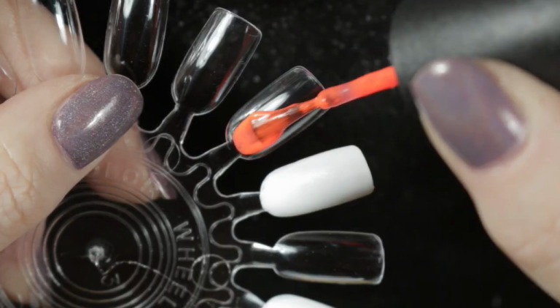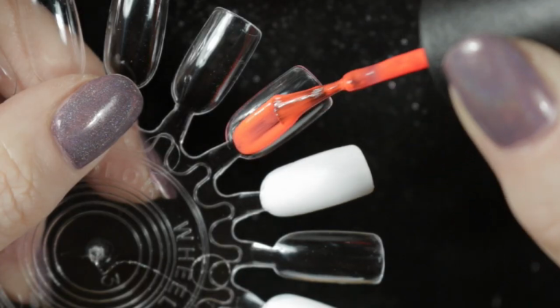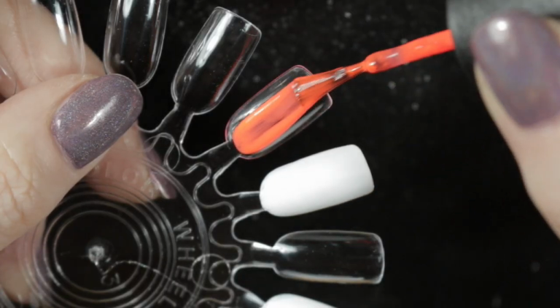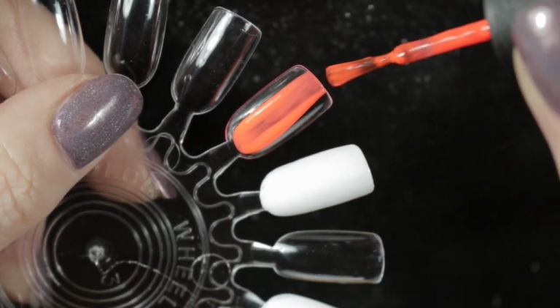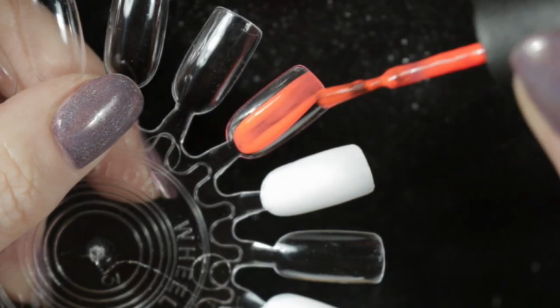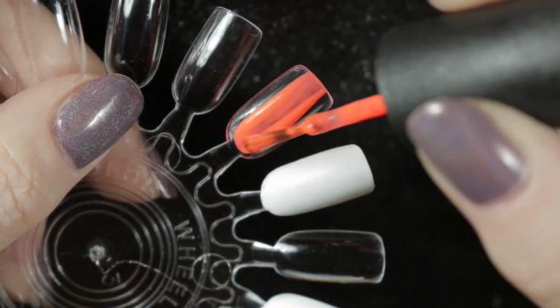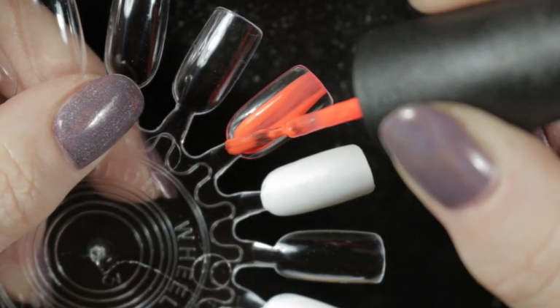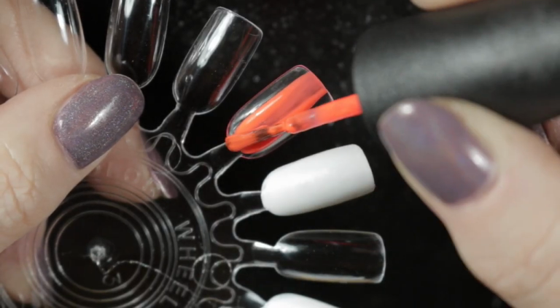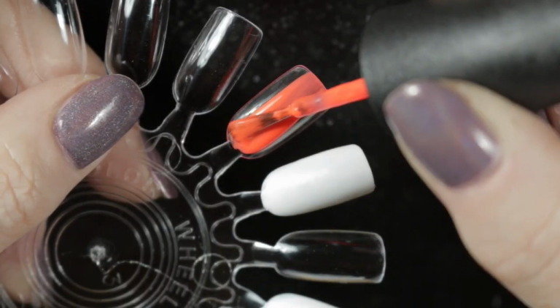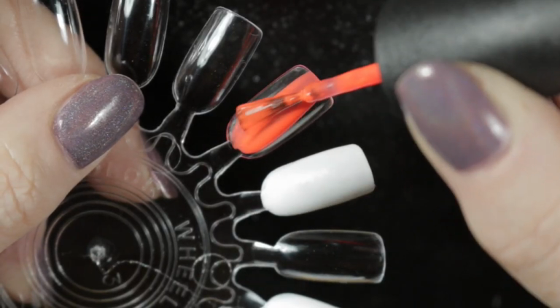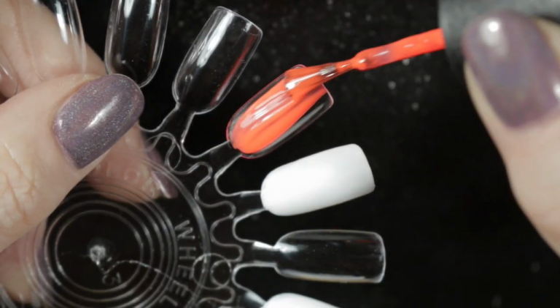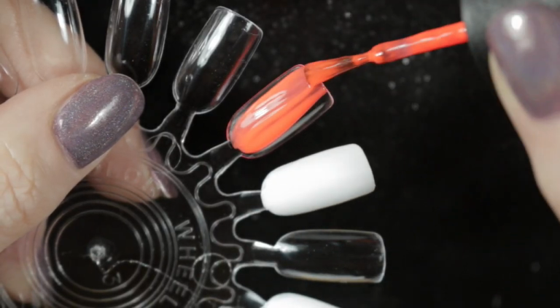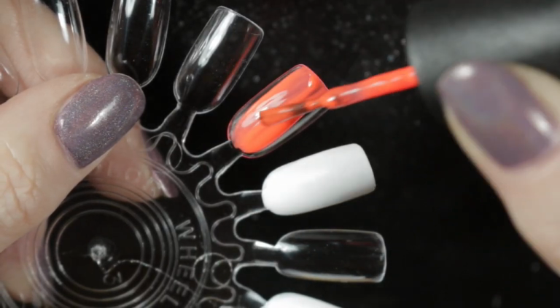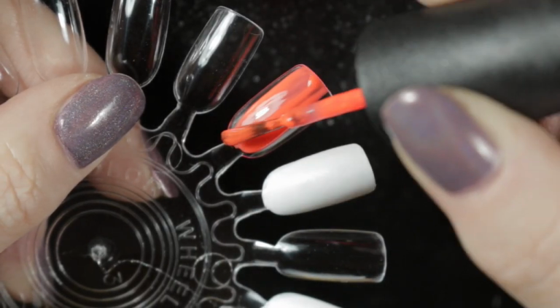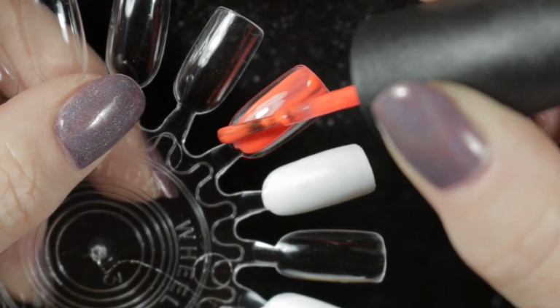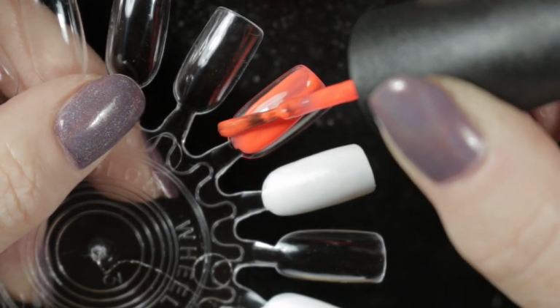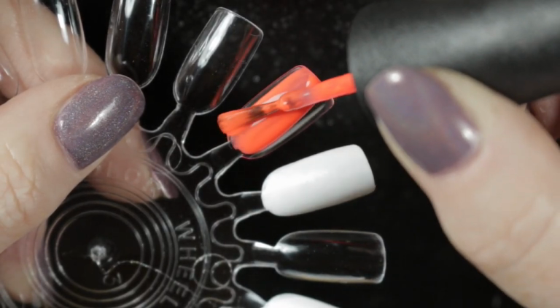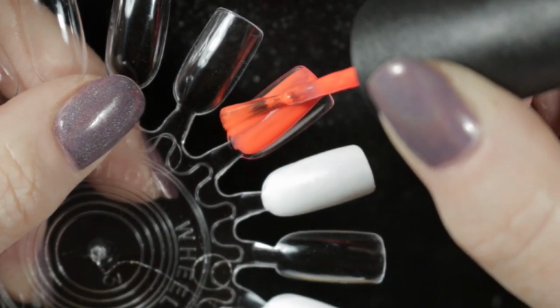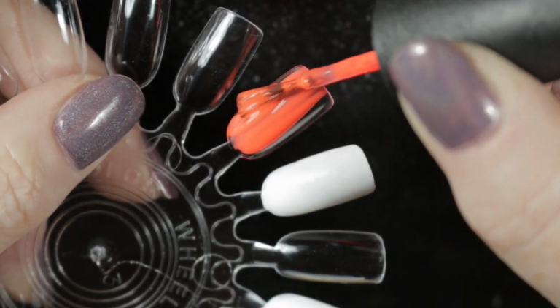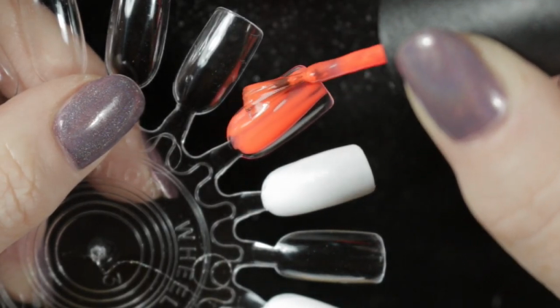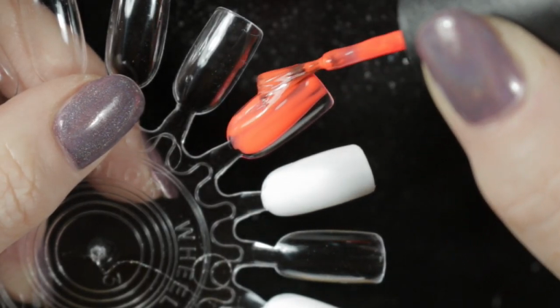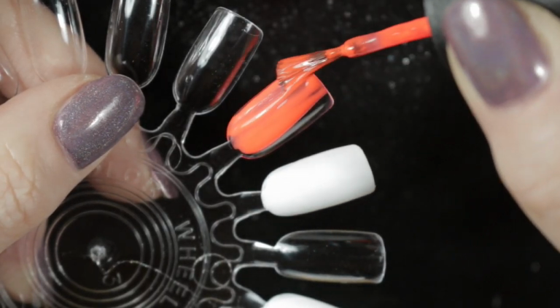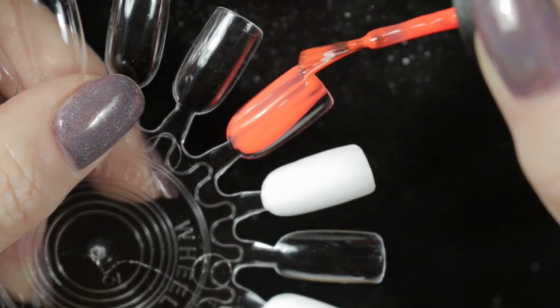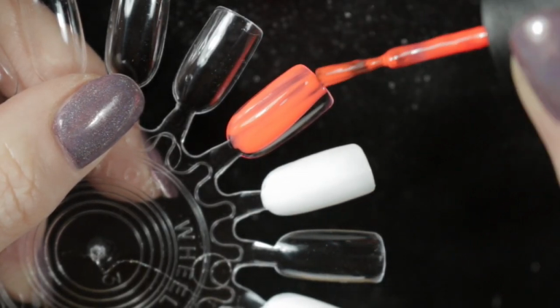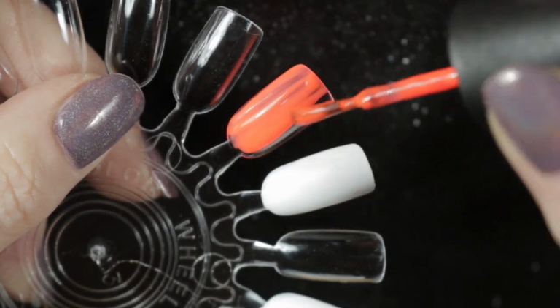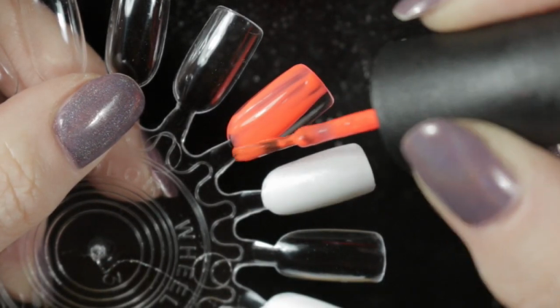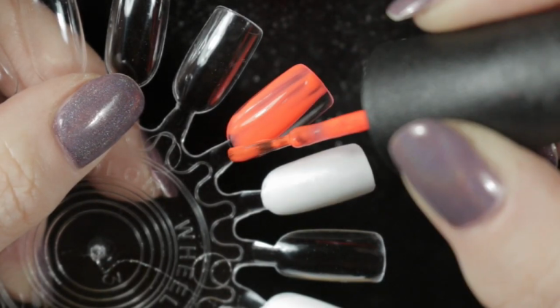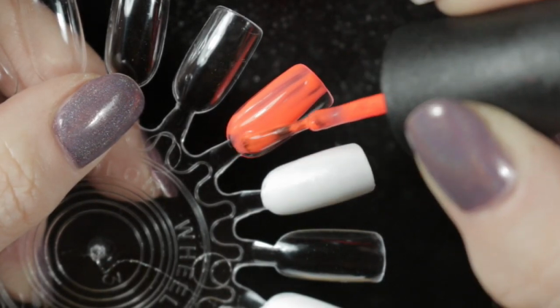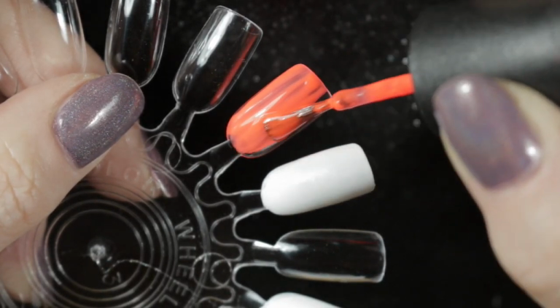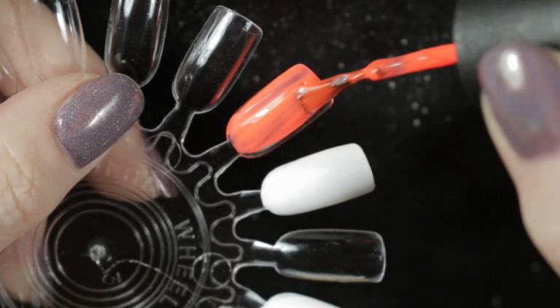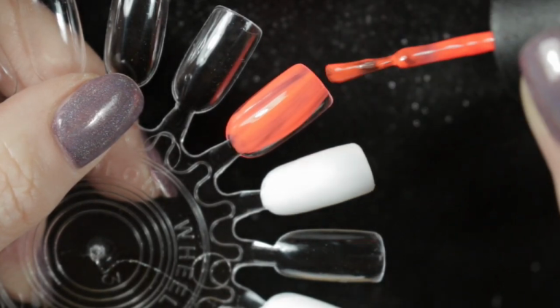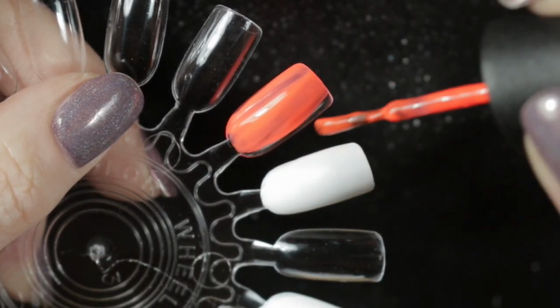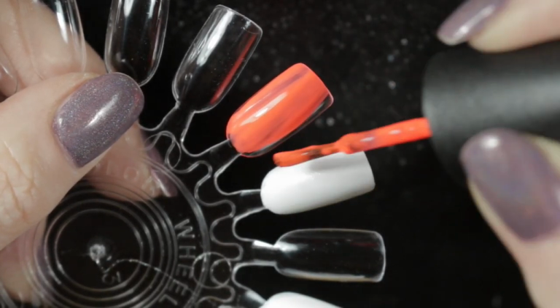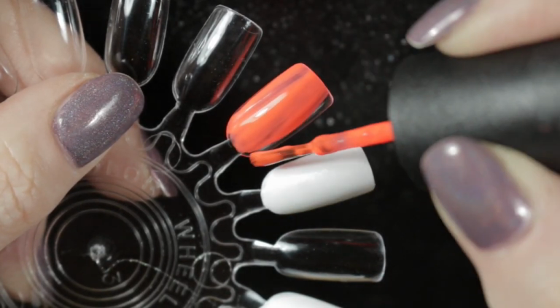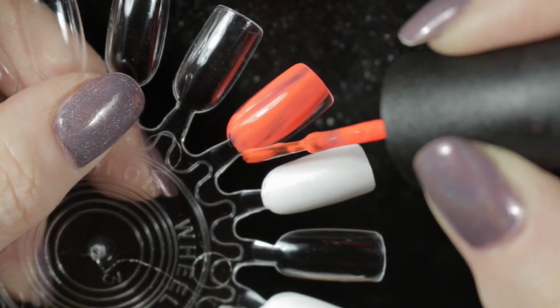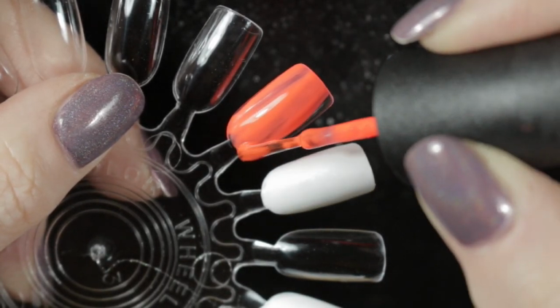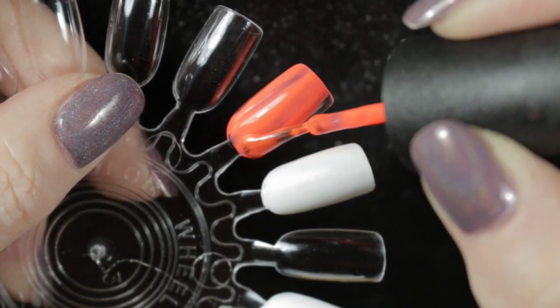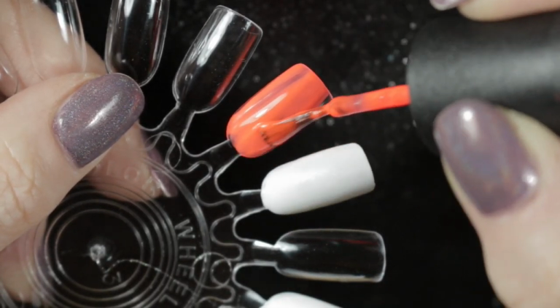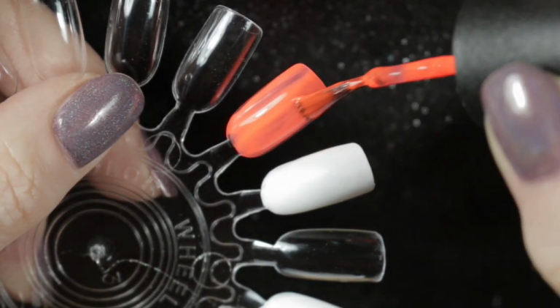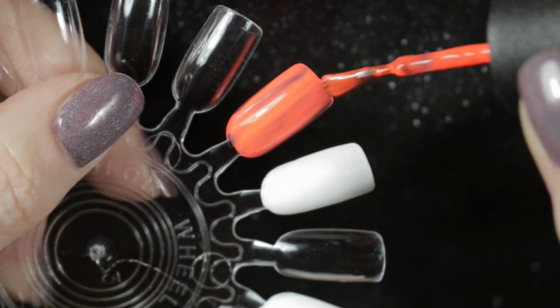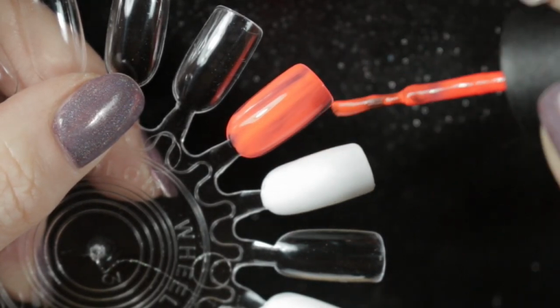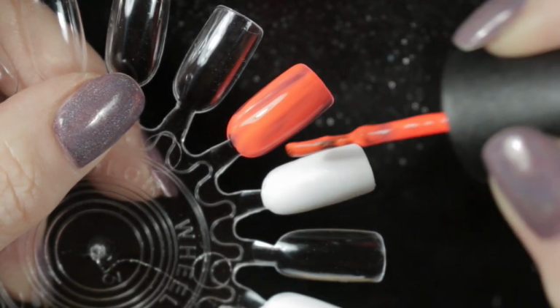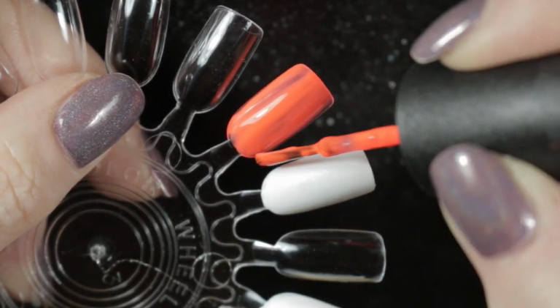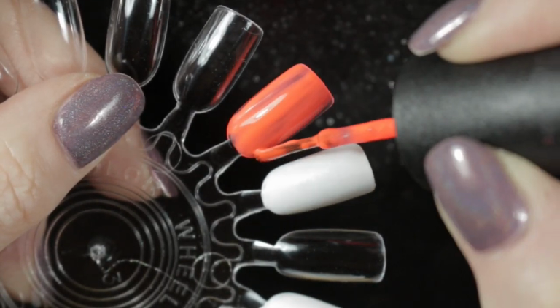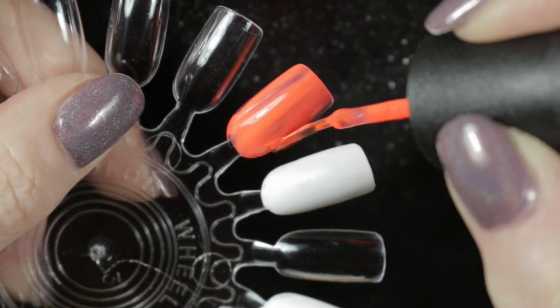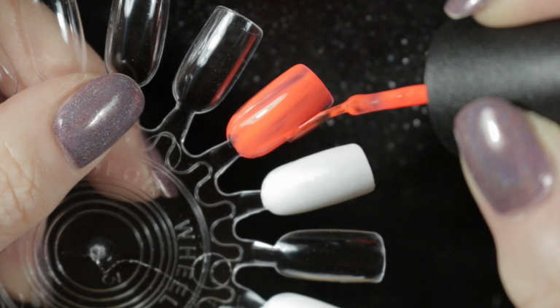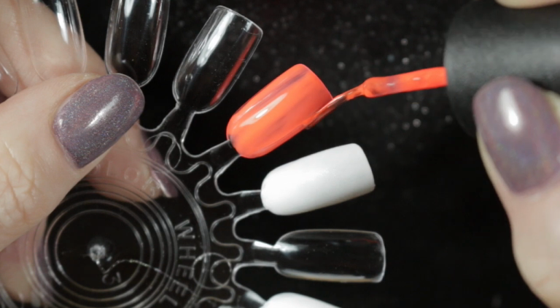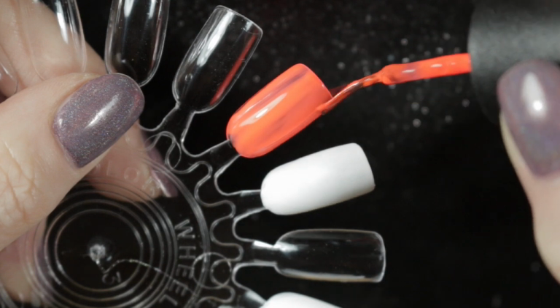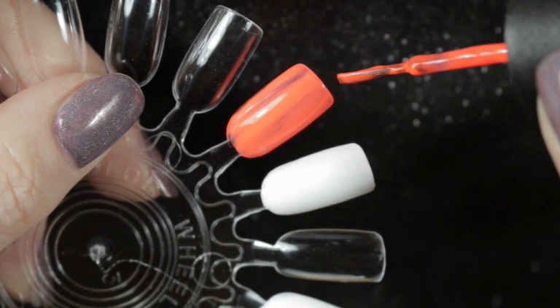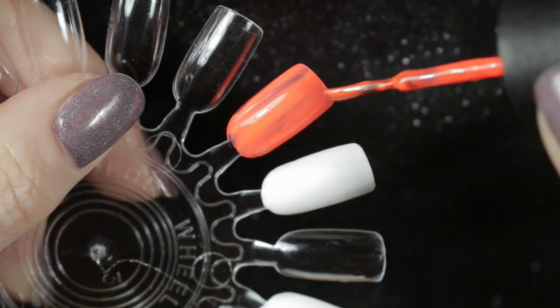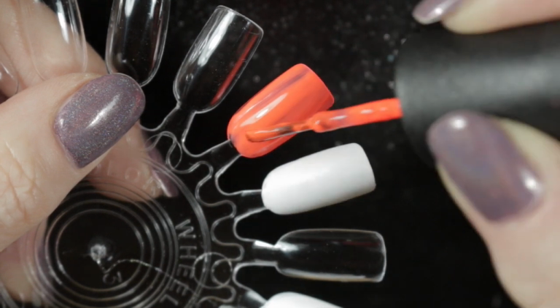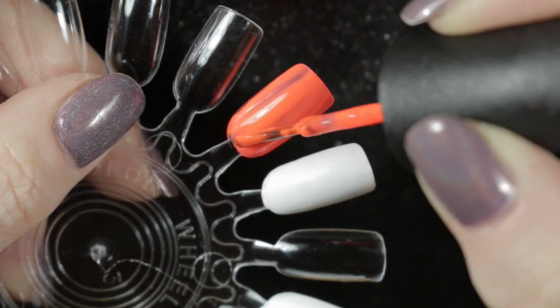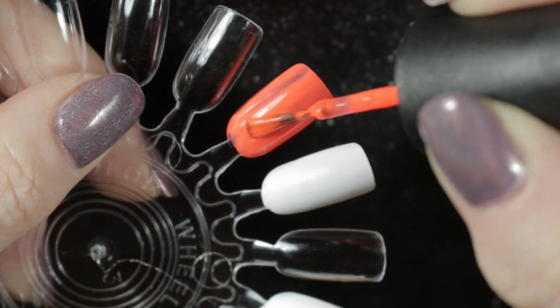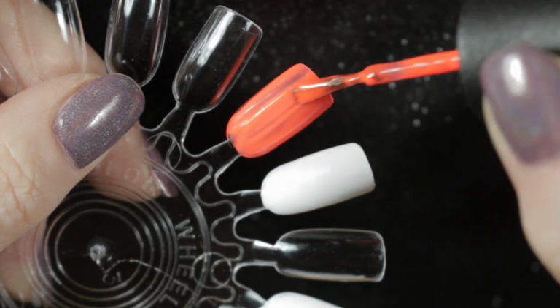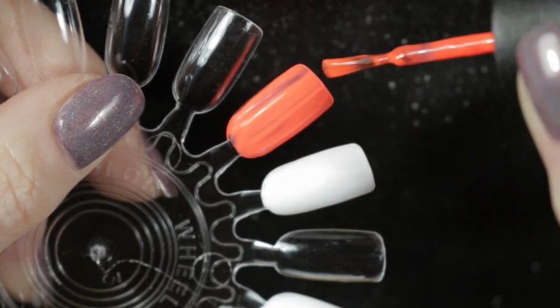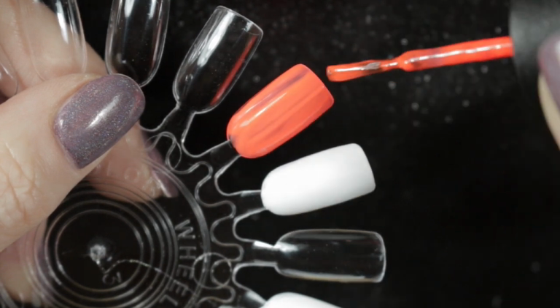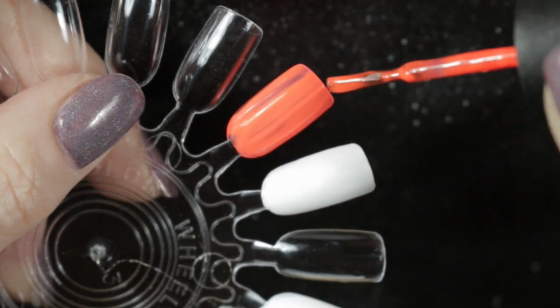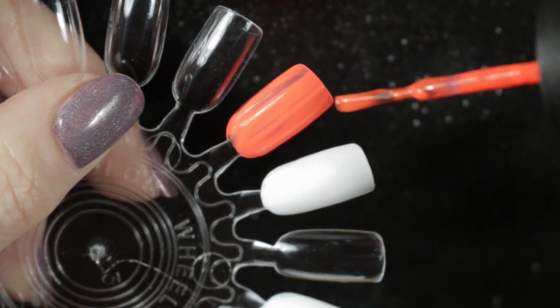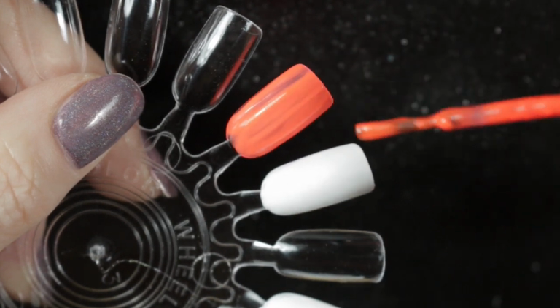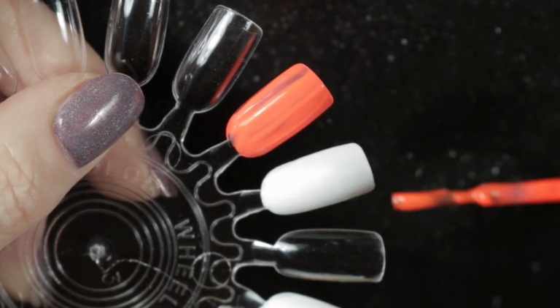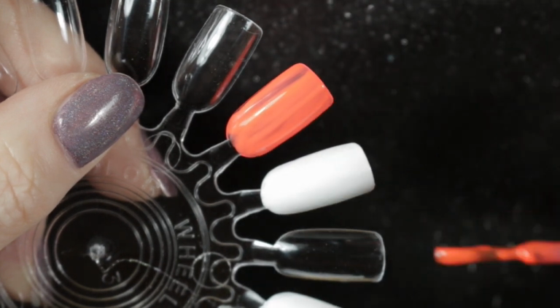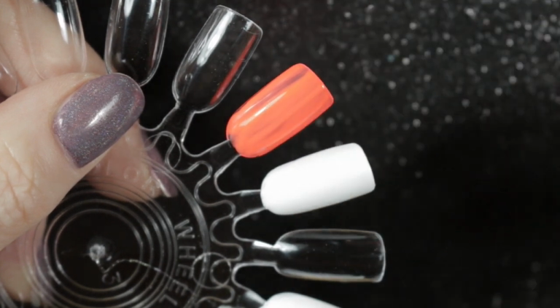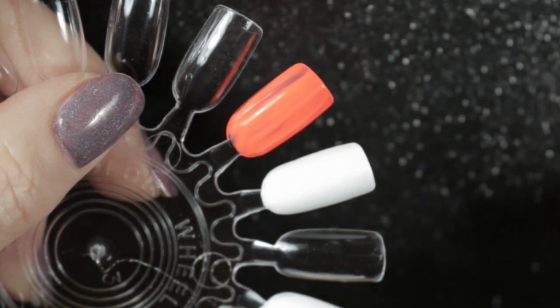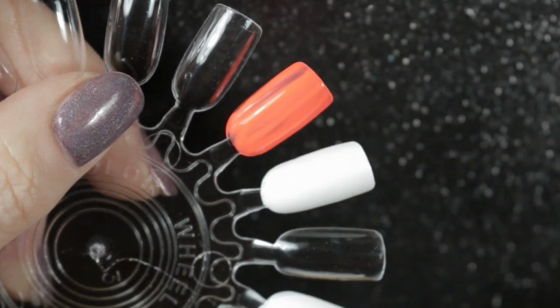Here's the first coat and you can see that it goes on nice and smoothly, not too chalky. It's quite a nice formula for a neon.